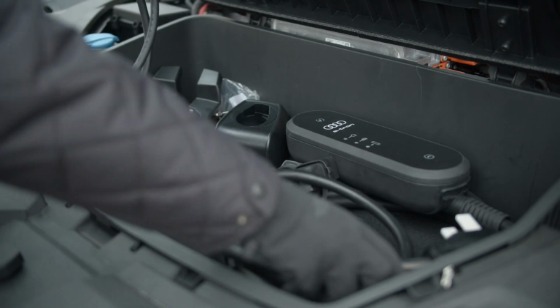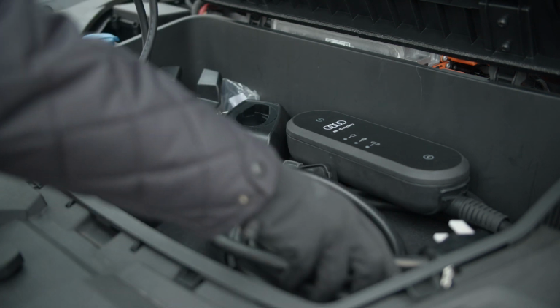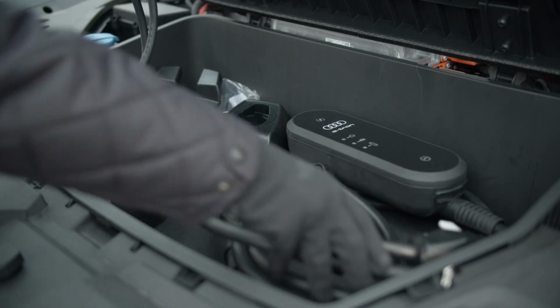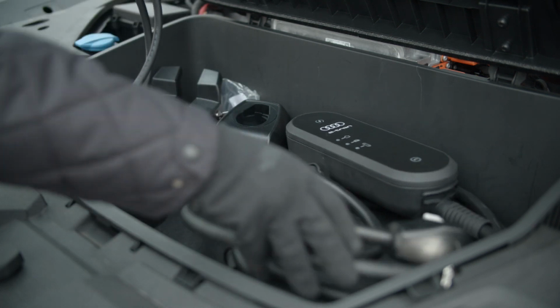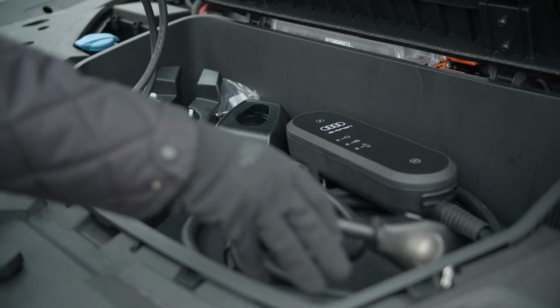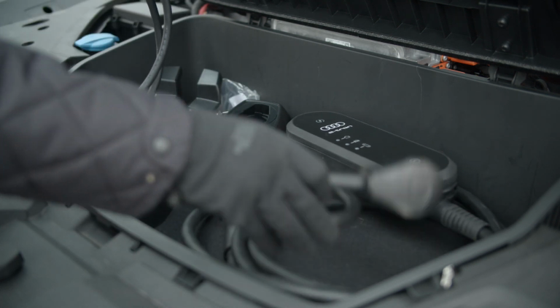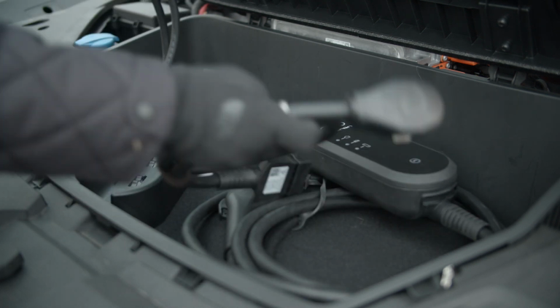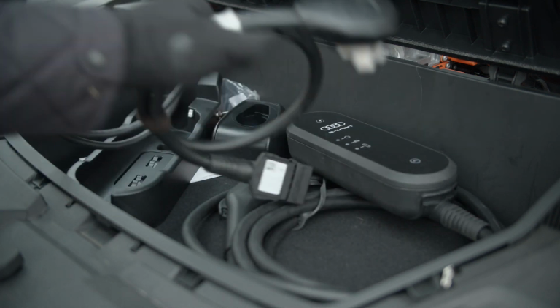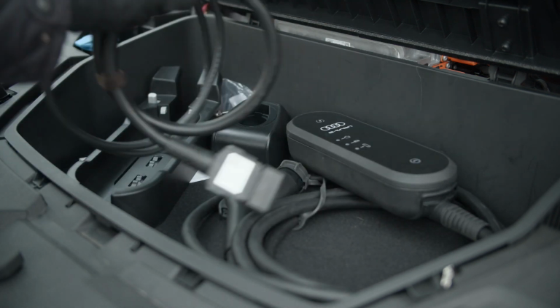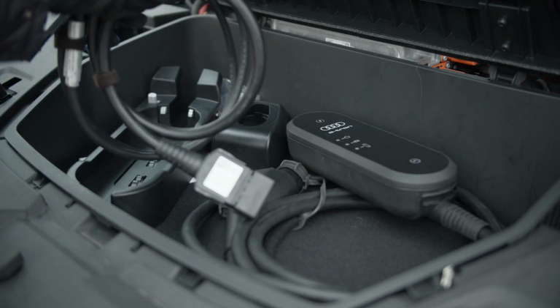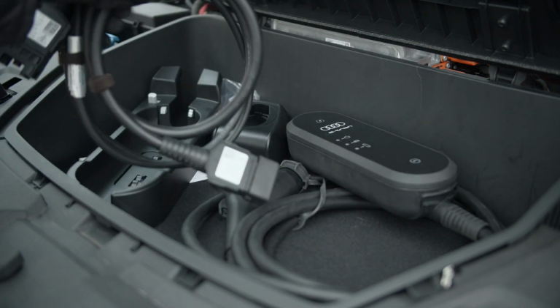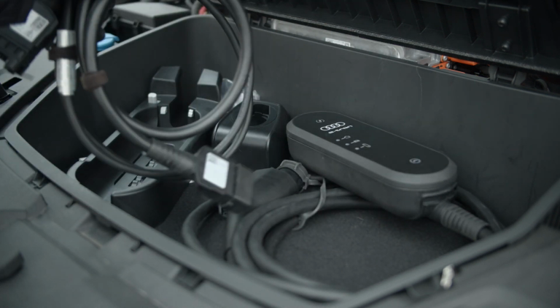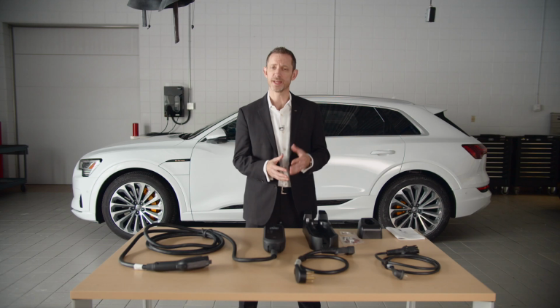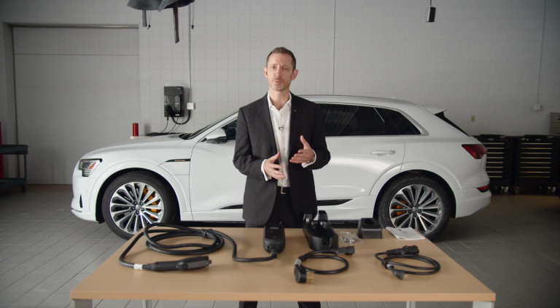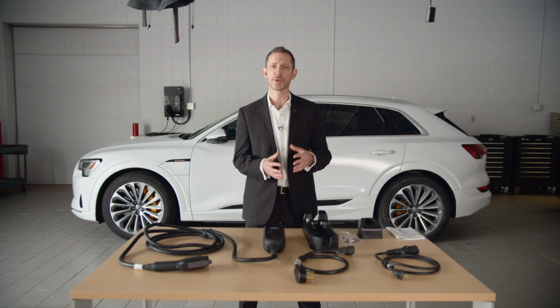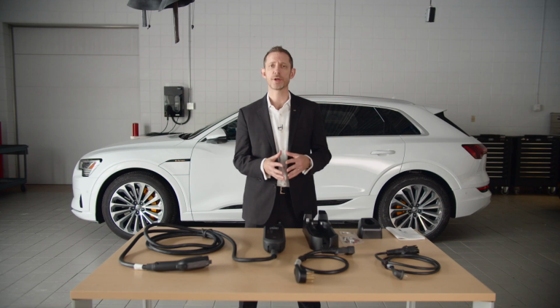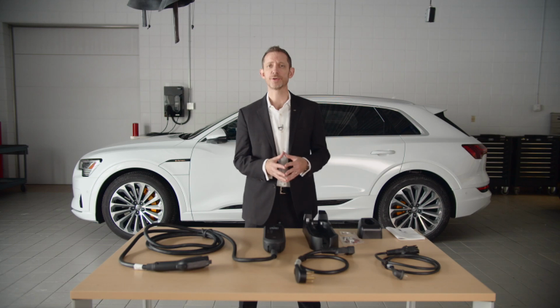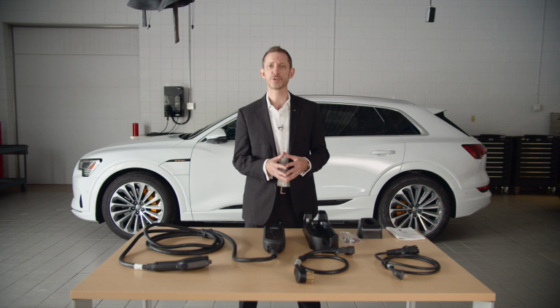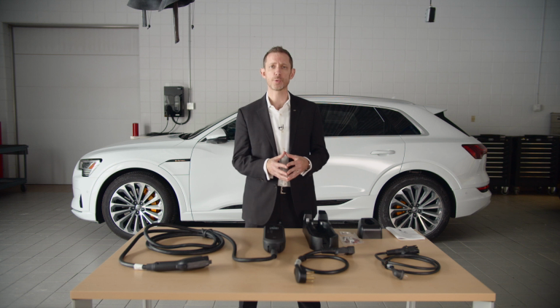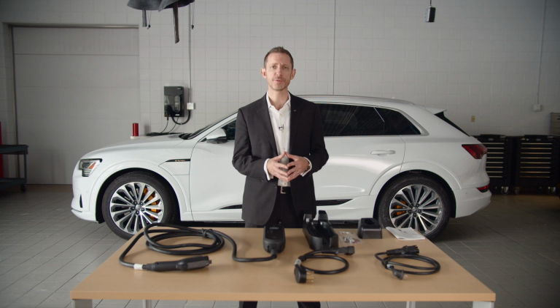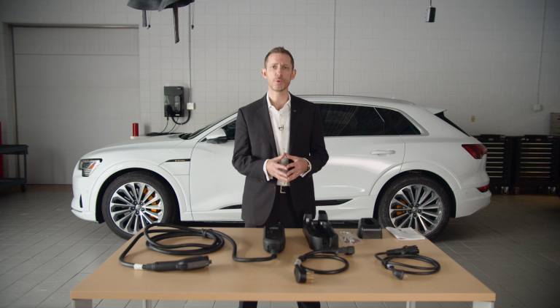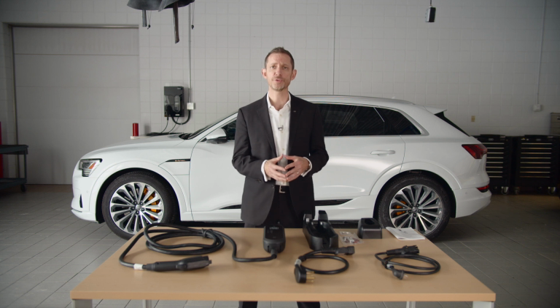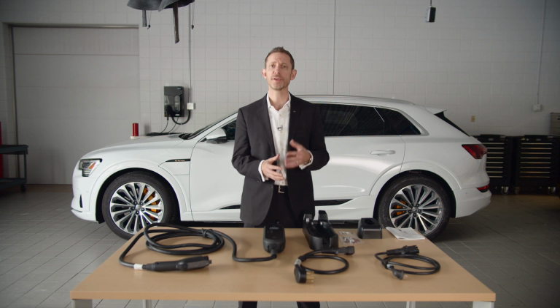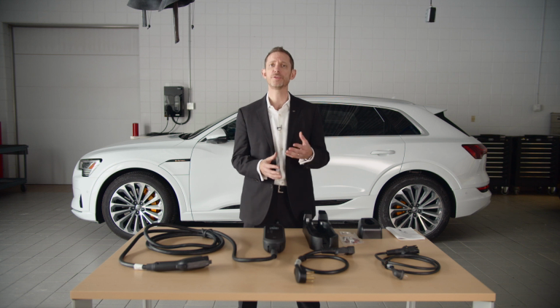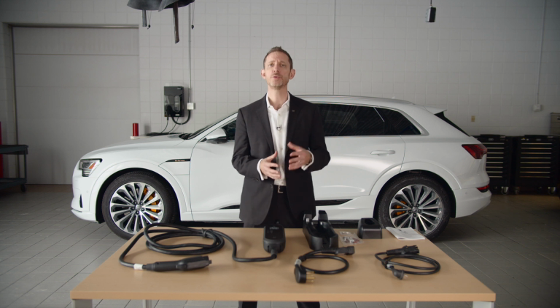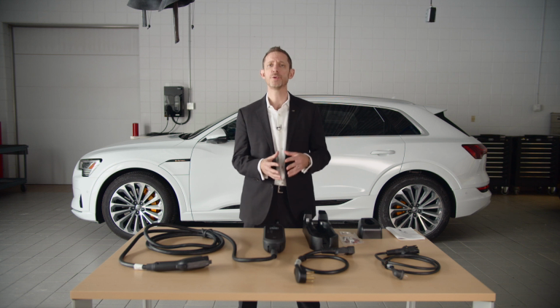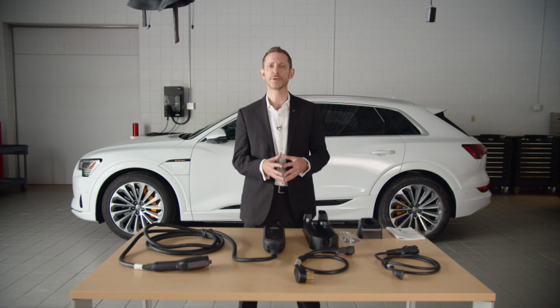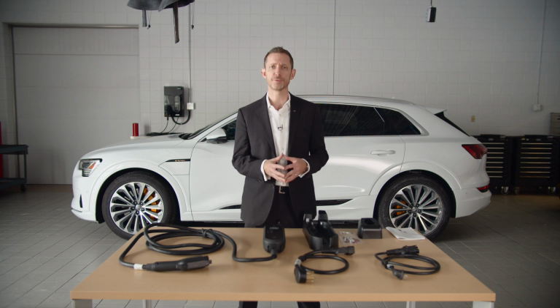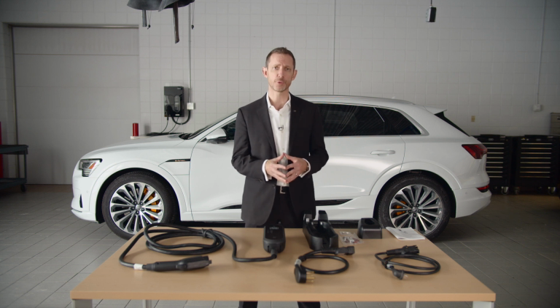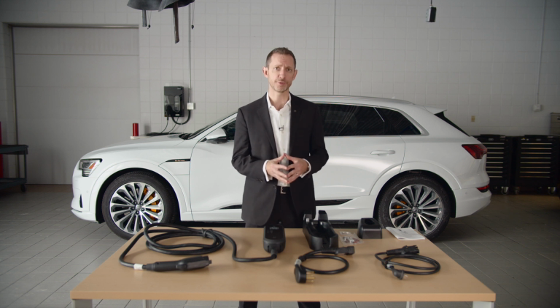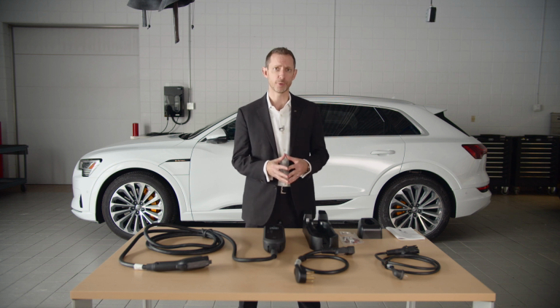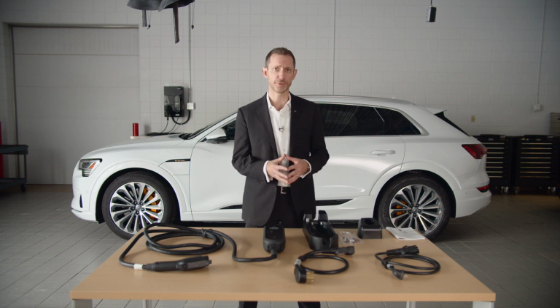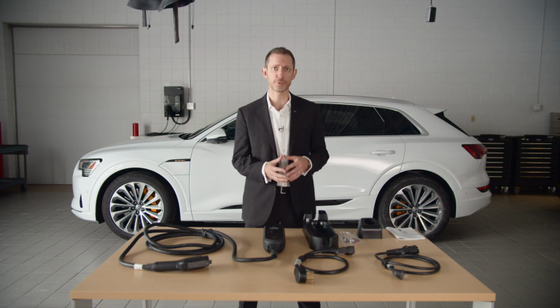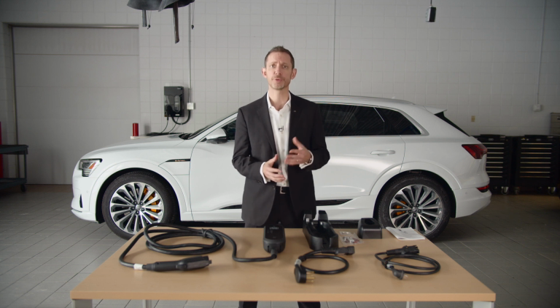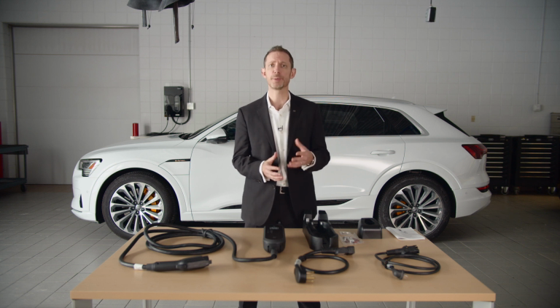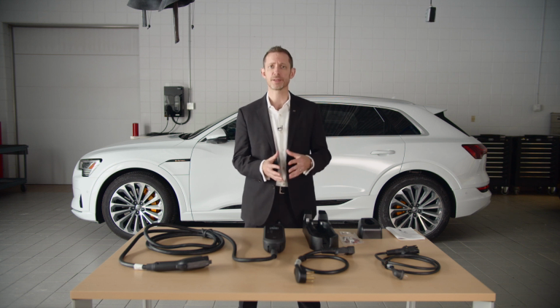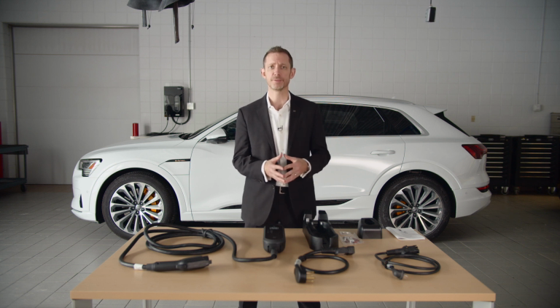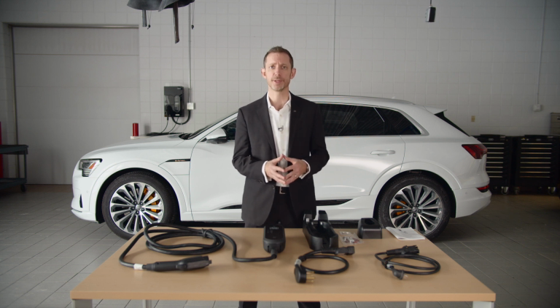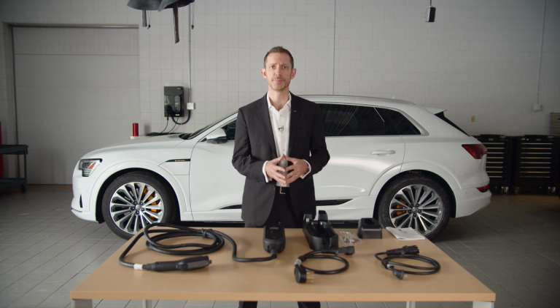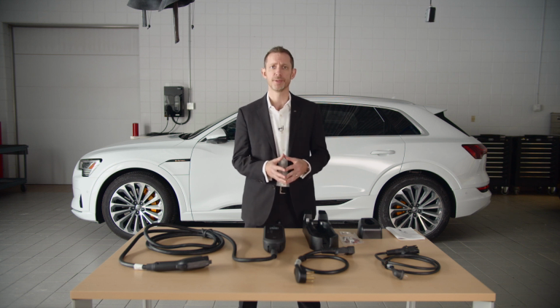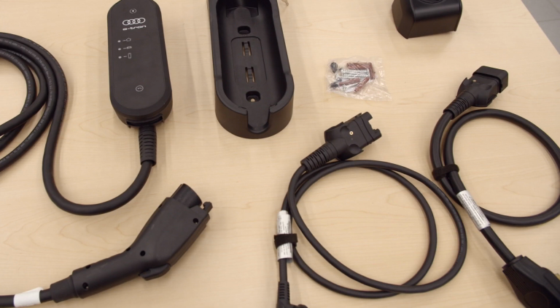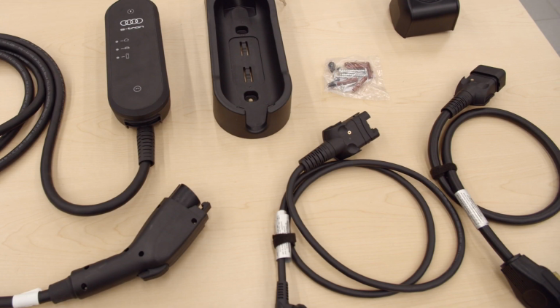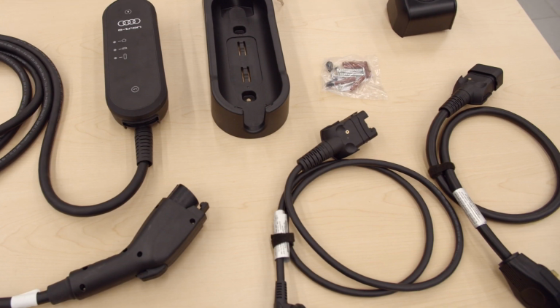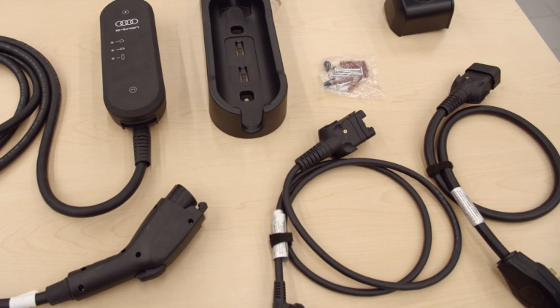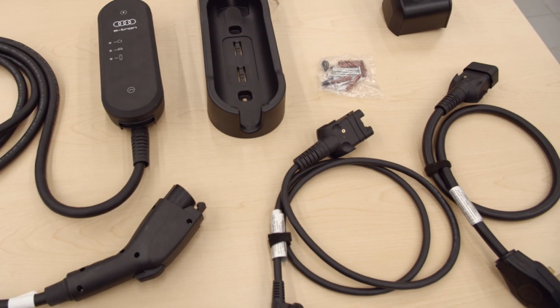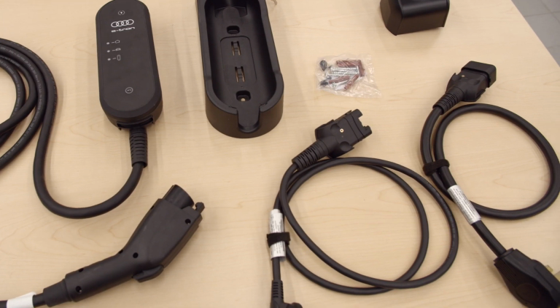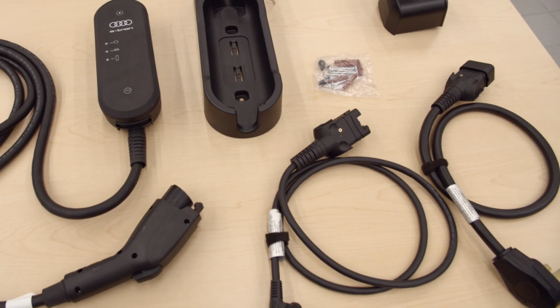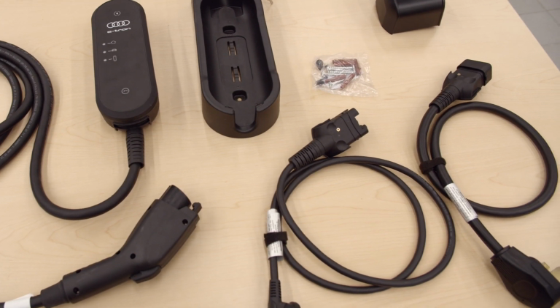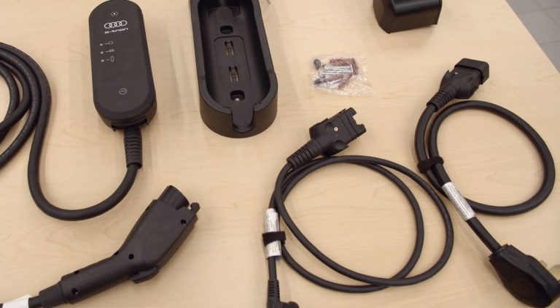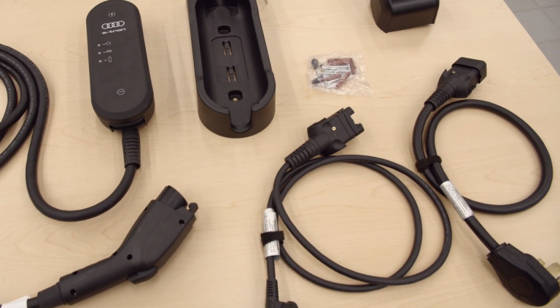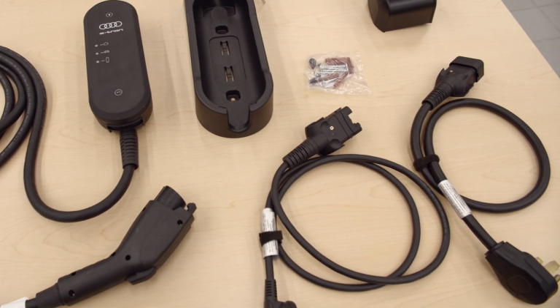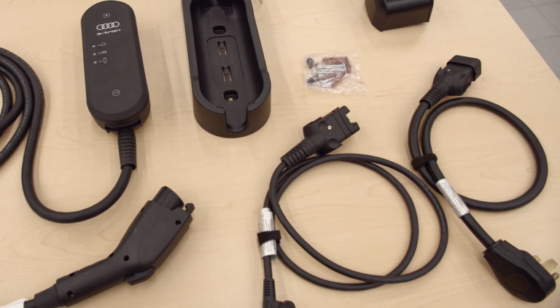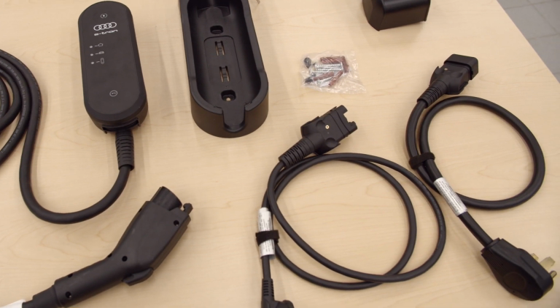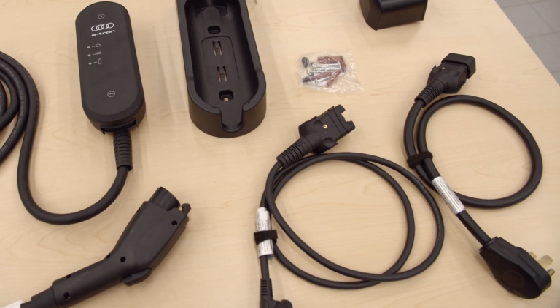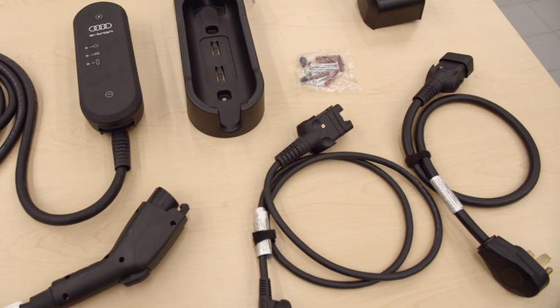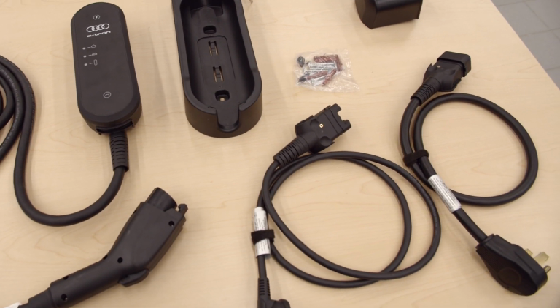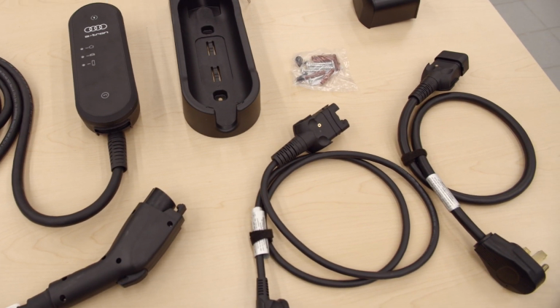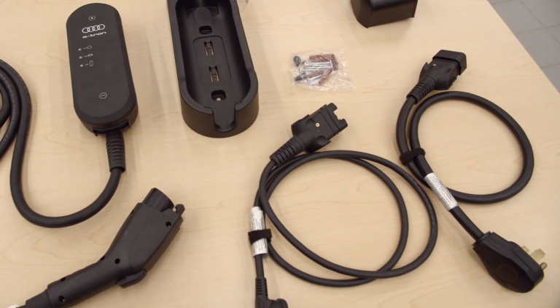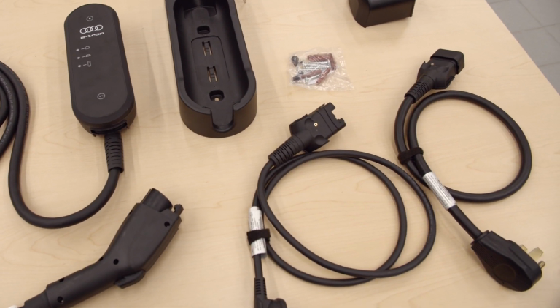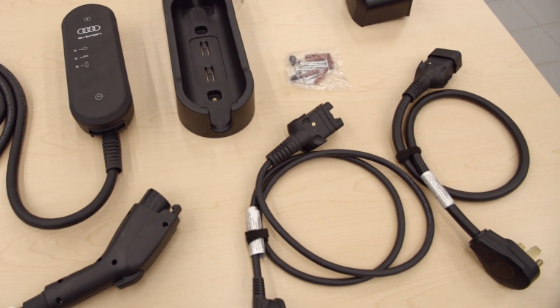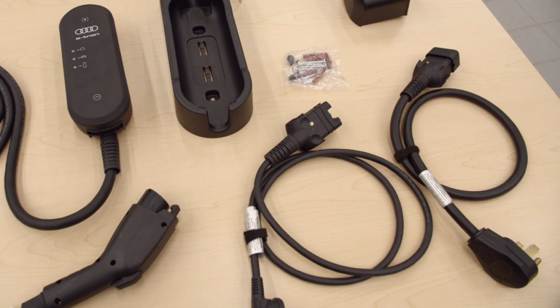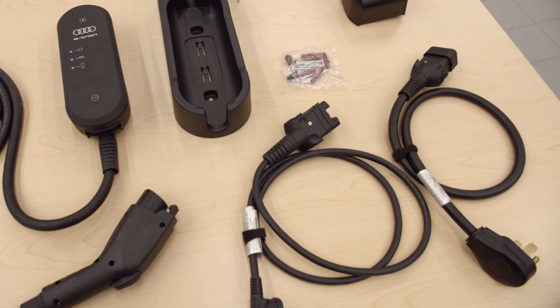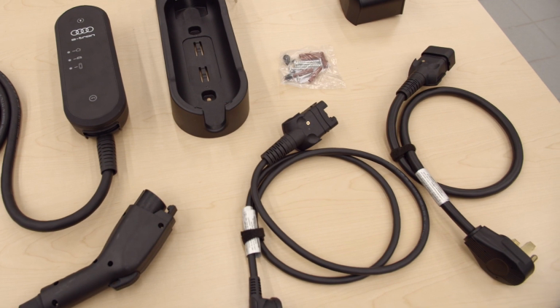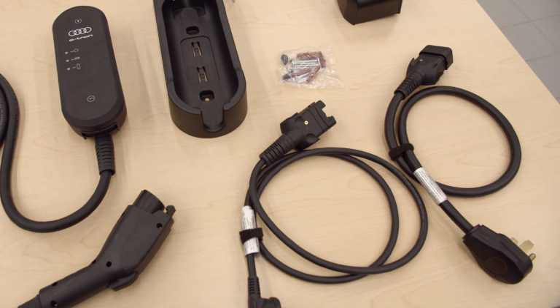The e-tron's Charging System Compact enables owners to easily switch plugs for a level one or level two receptacle — that's 120 volts and 240 volts, respectively. These cables and plugs are provided as part of the unit.